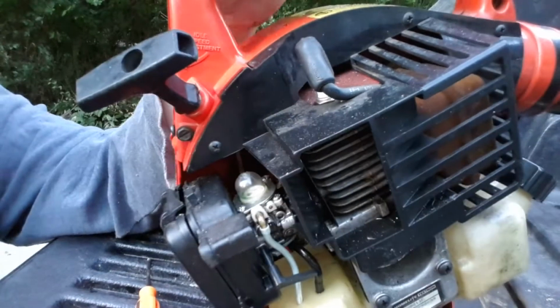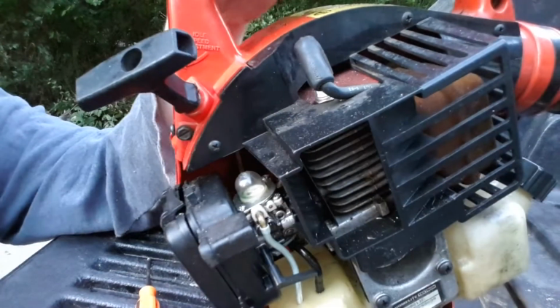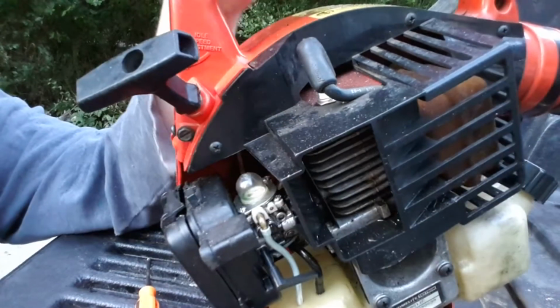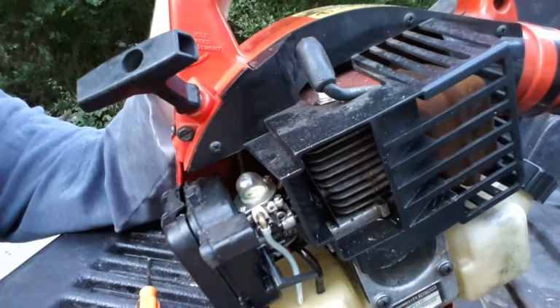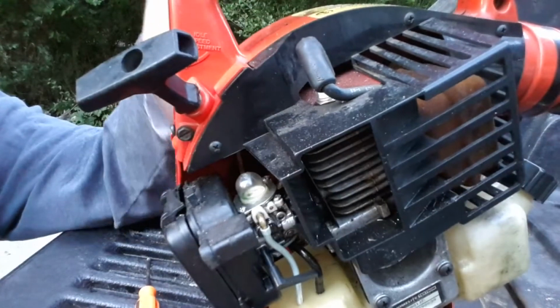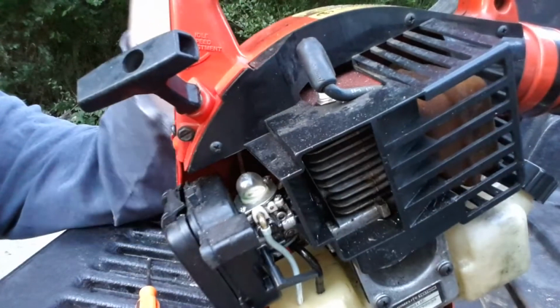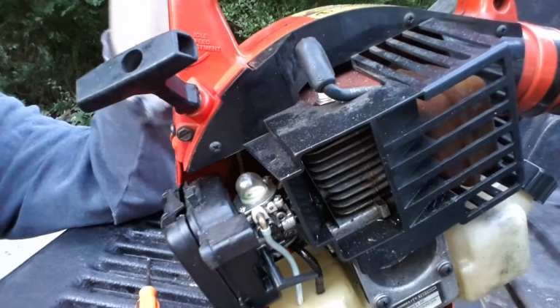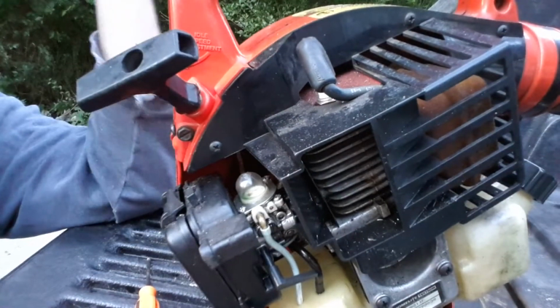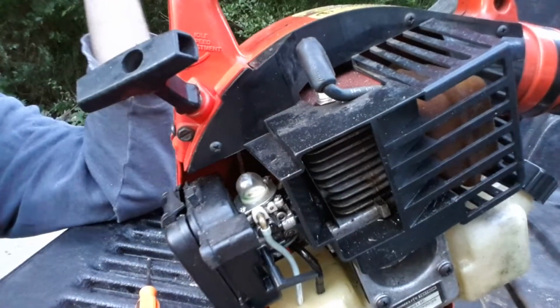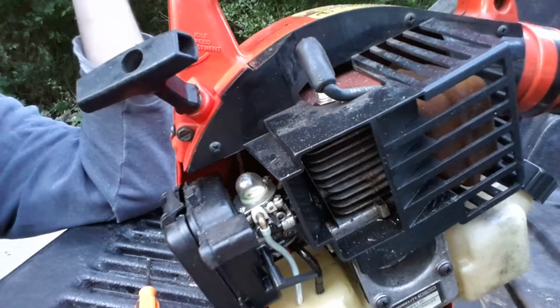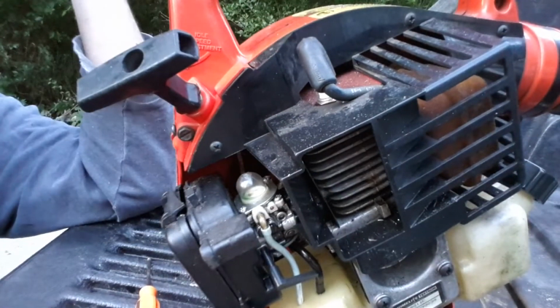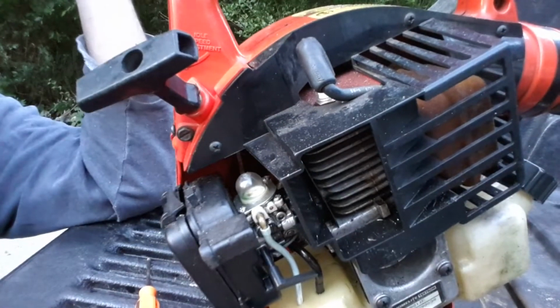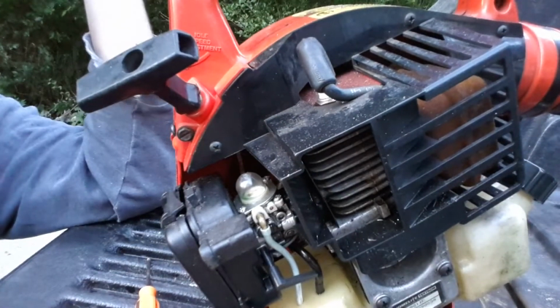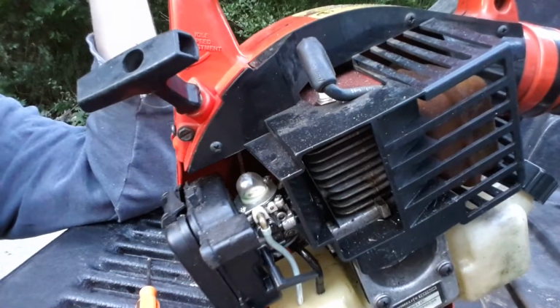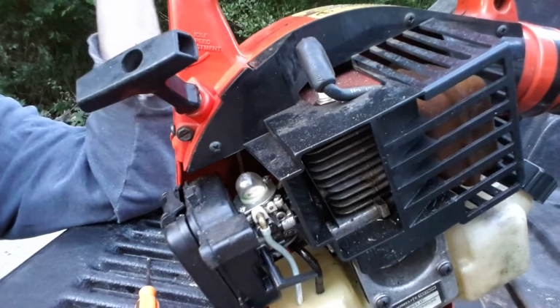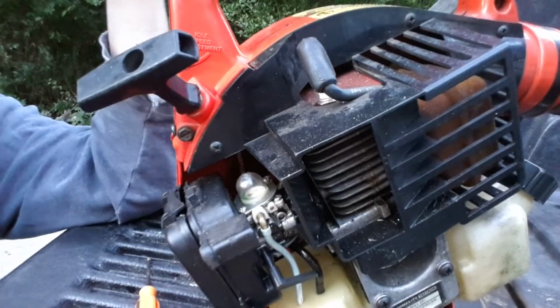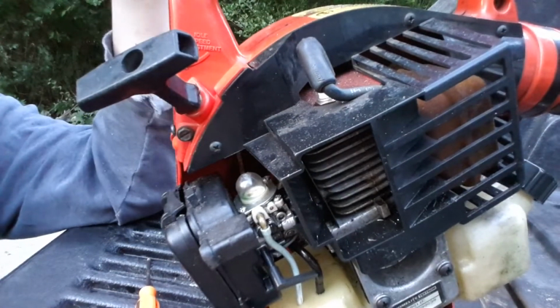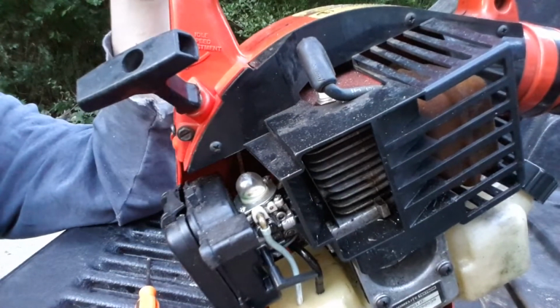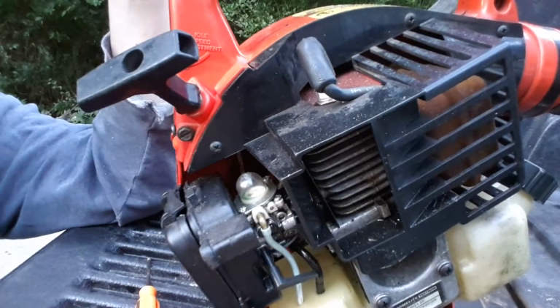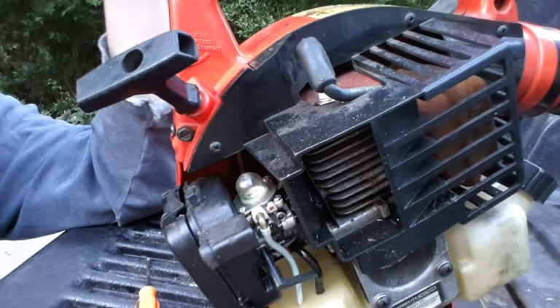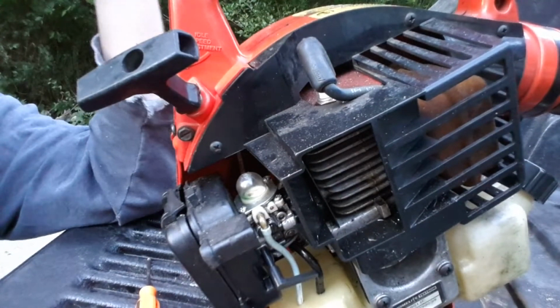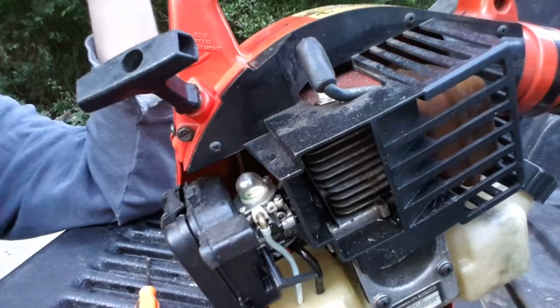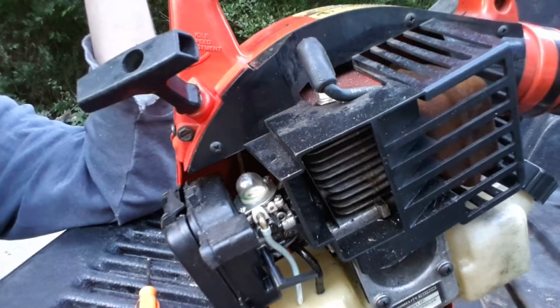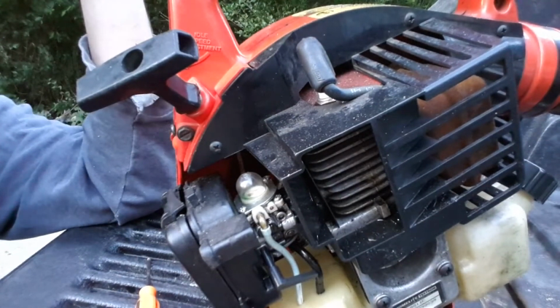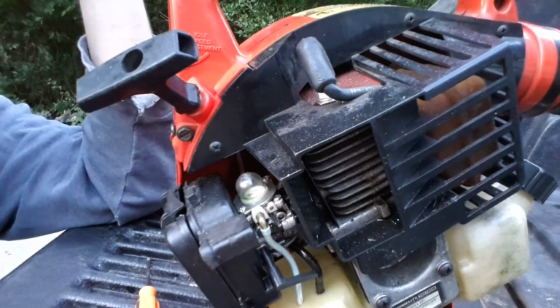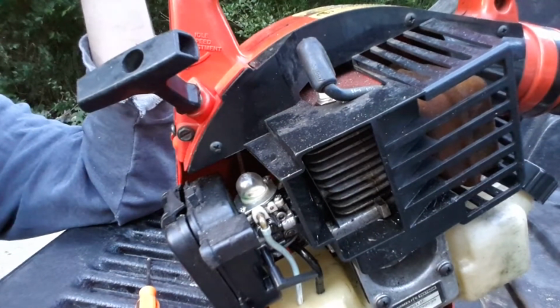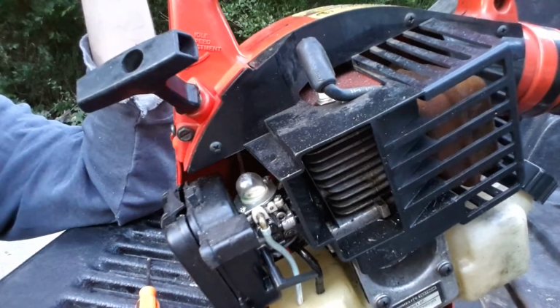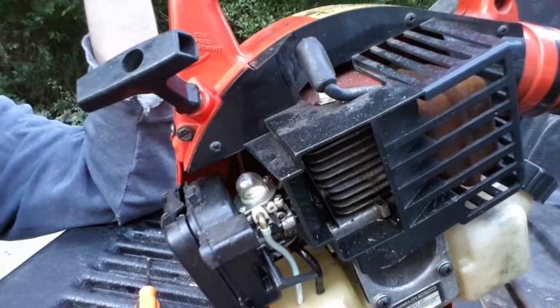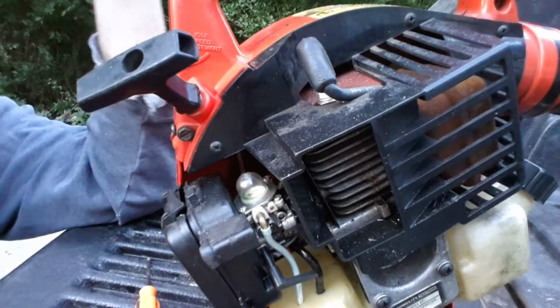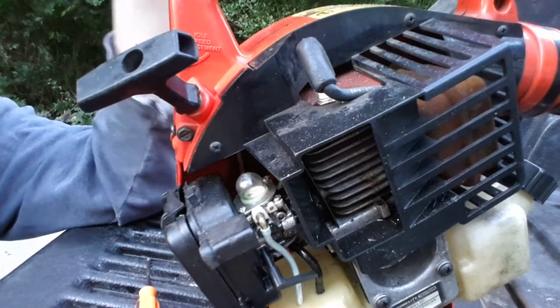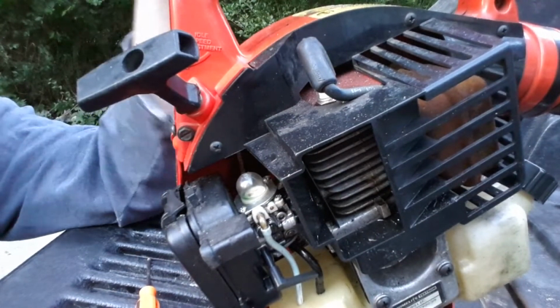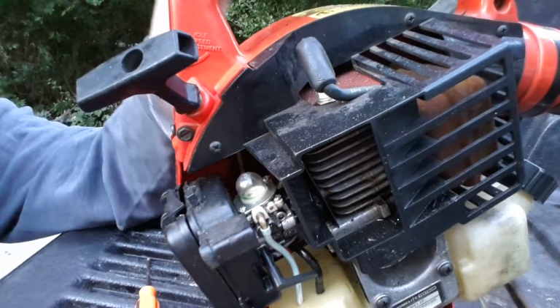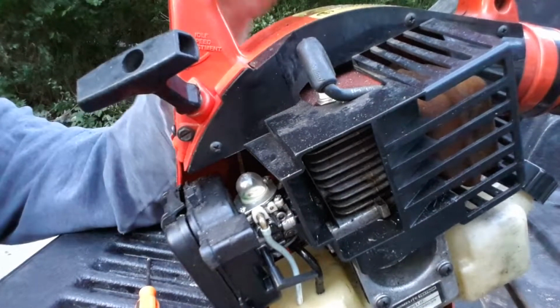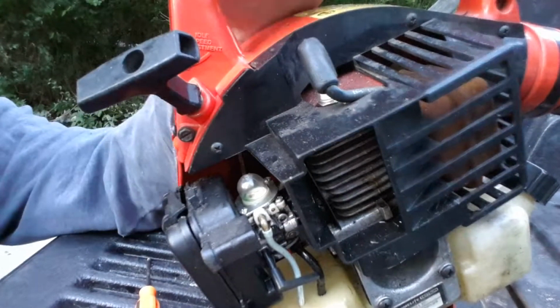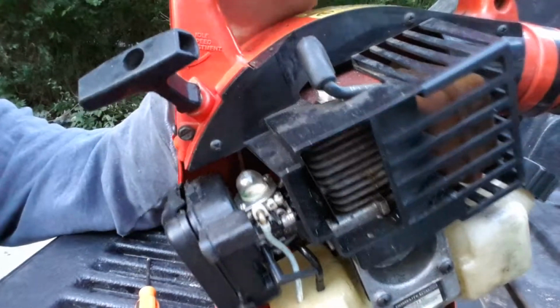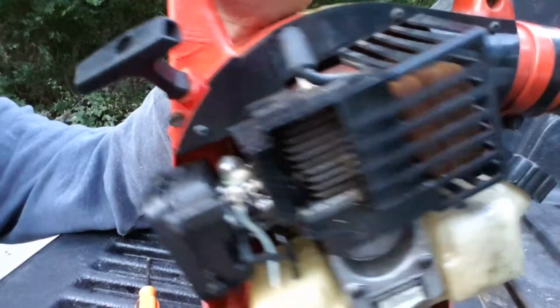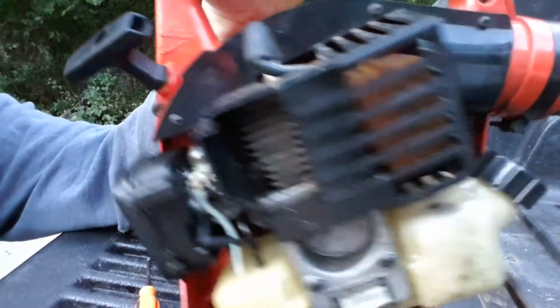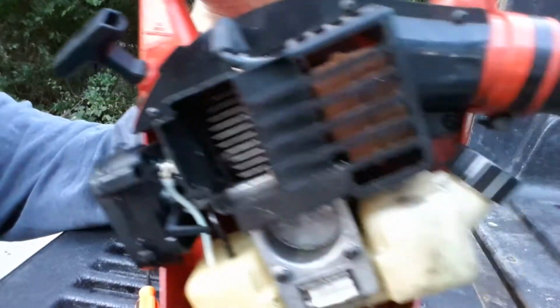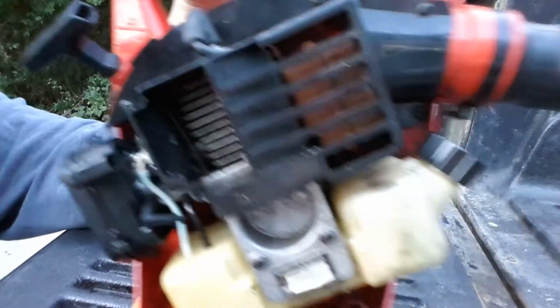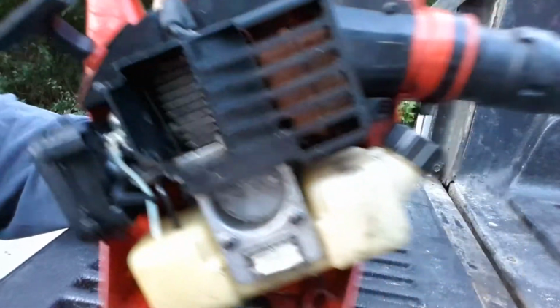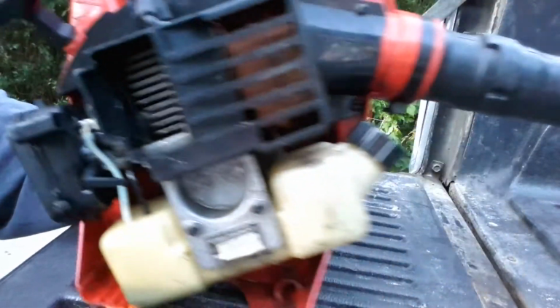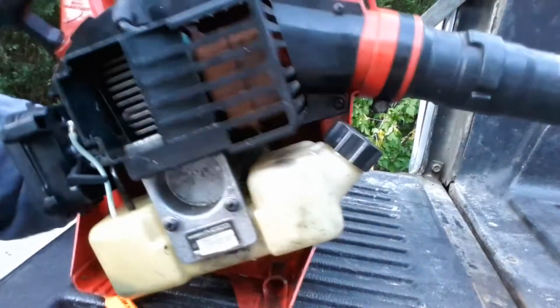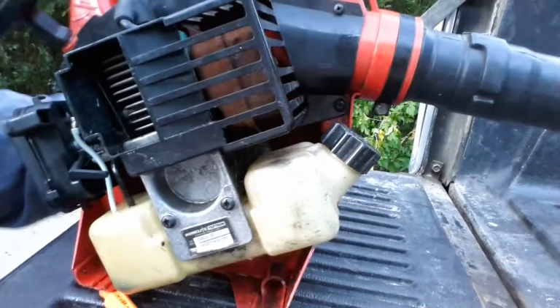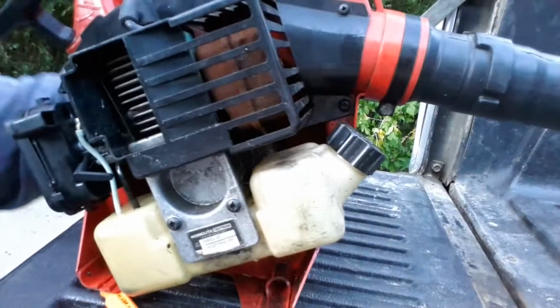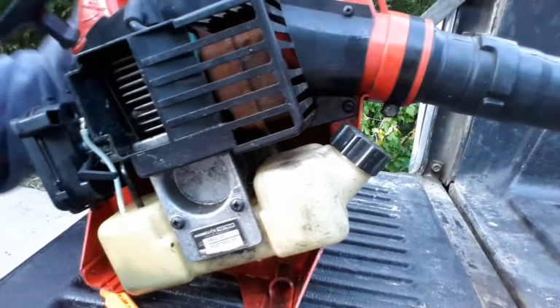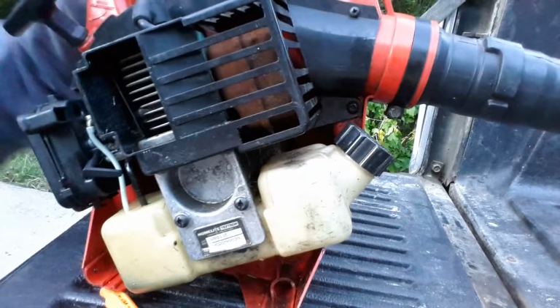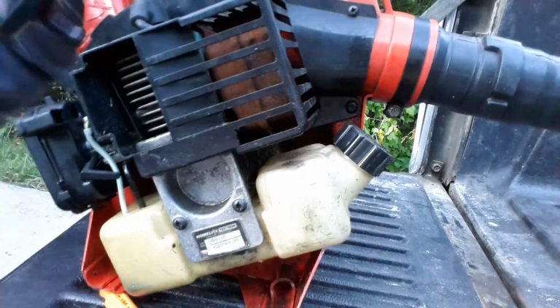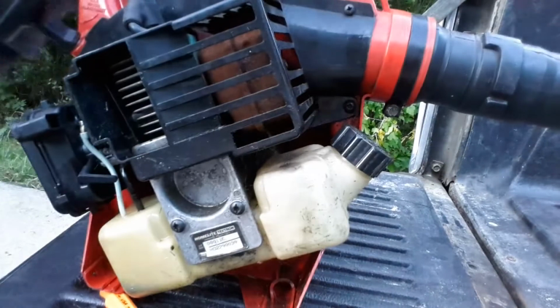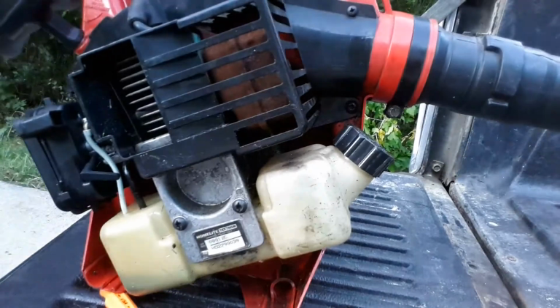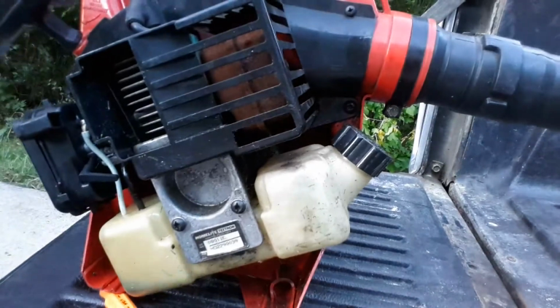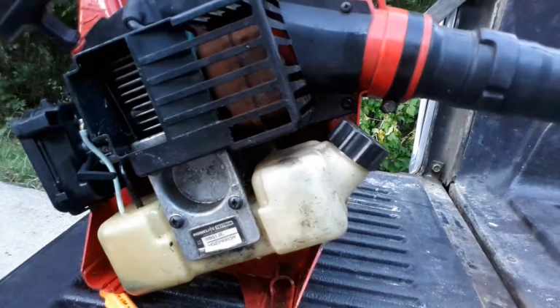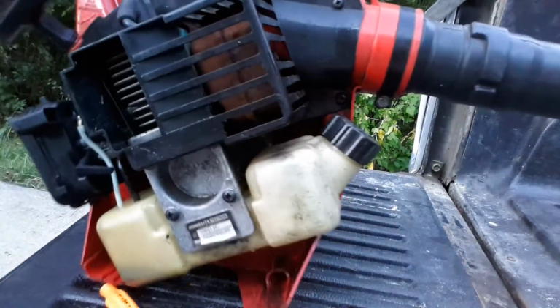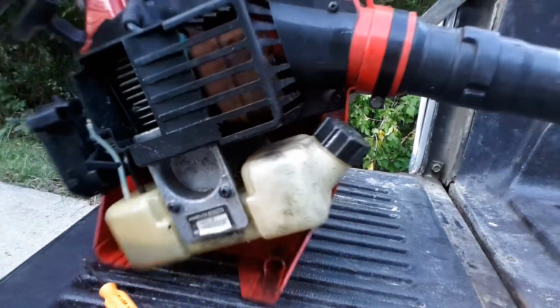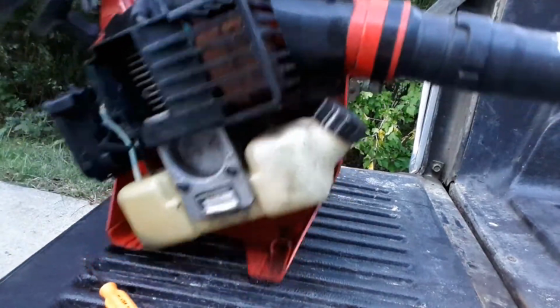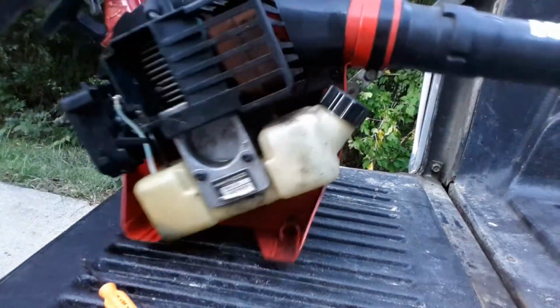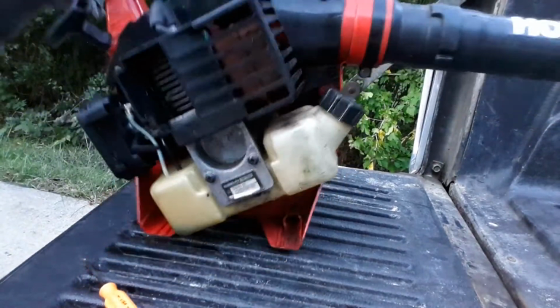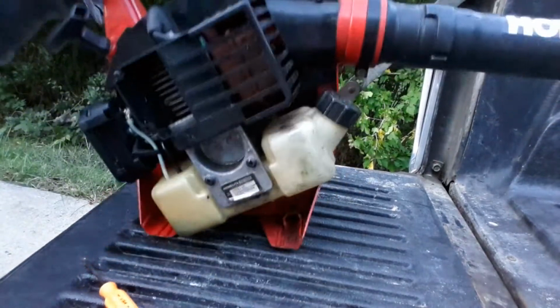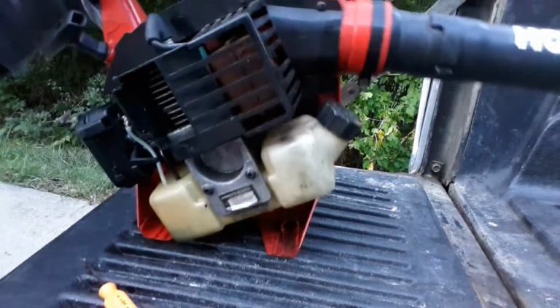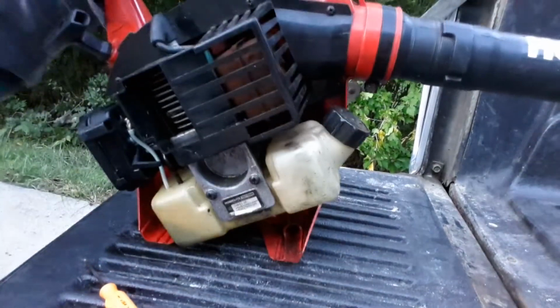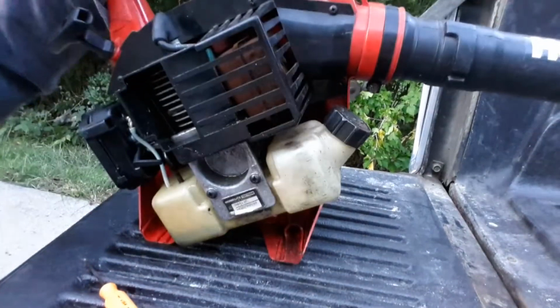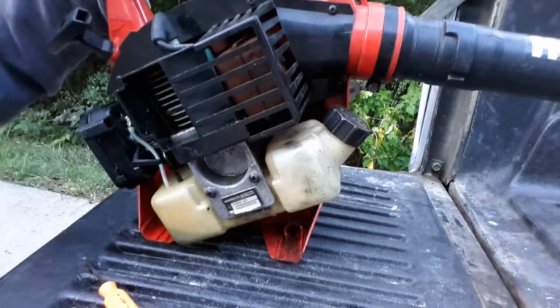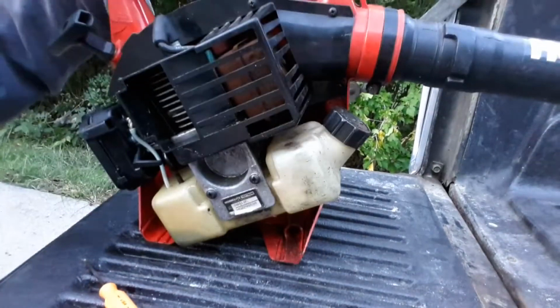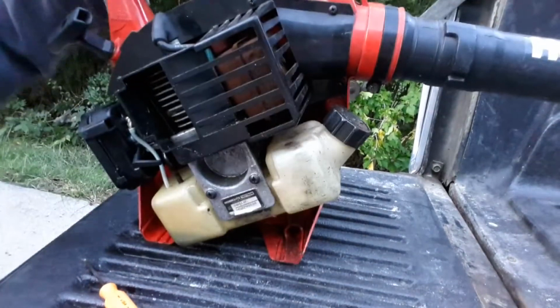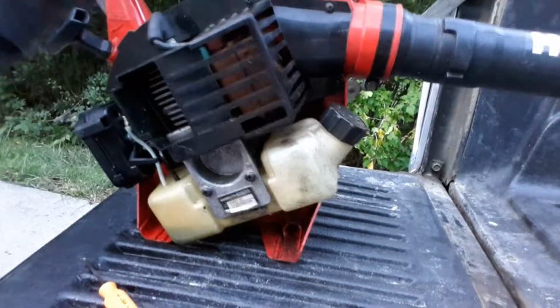So there we have it. I changed one of those primer bulbs on a Homelite leaf blower — I think we'll be right back in business.